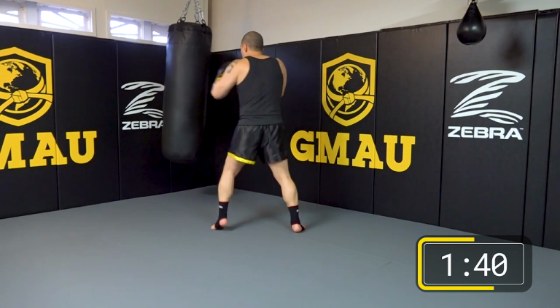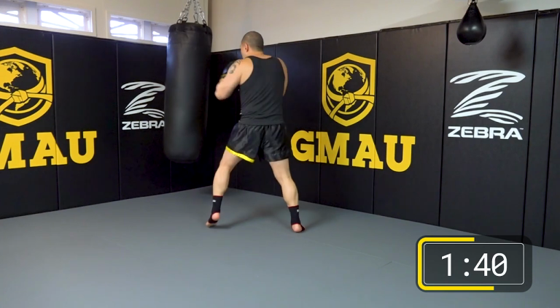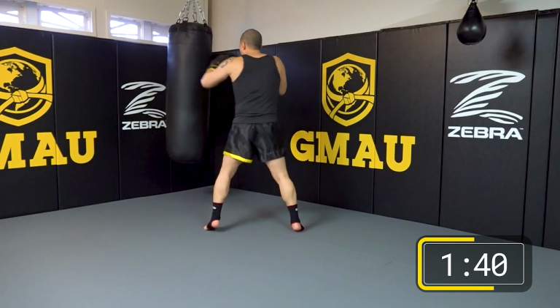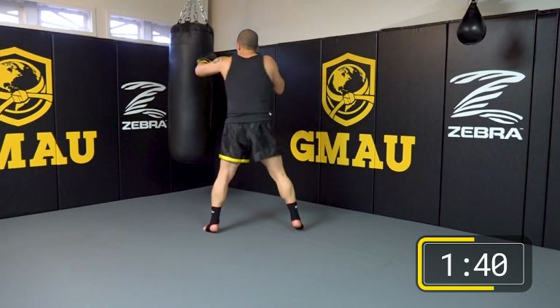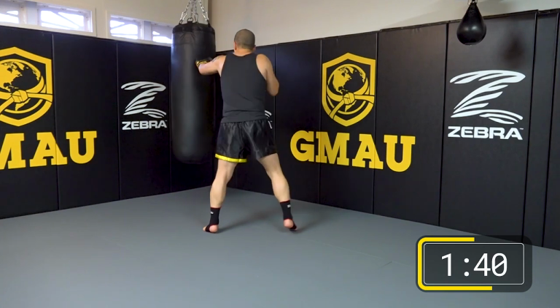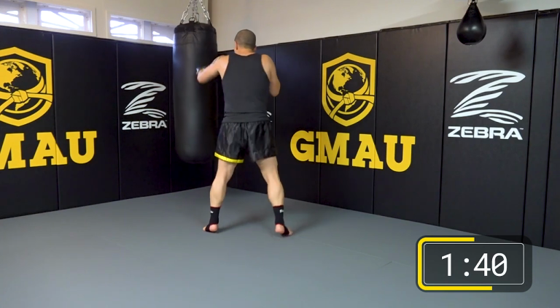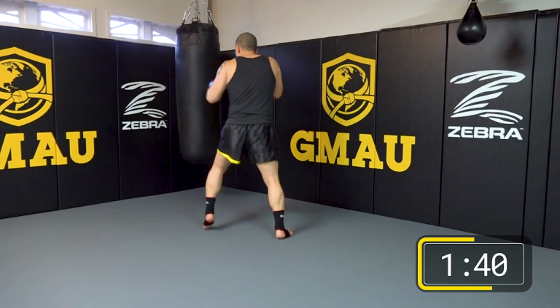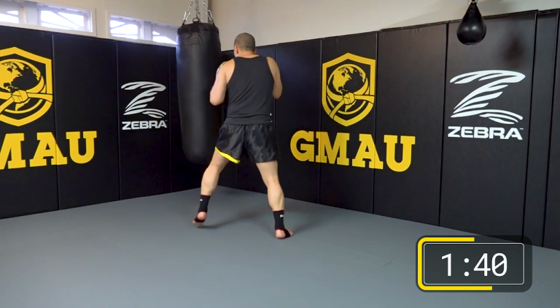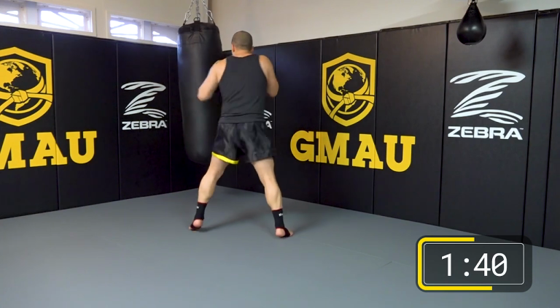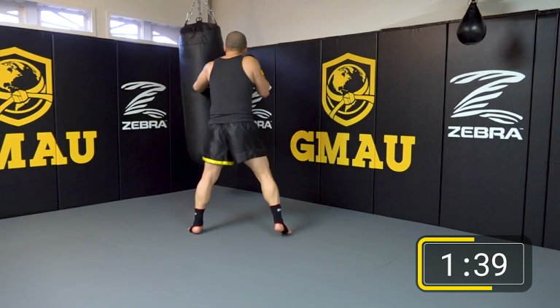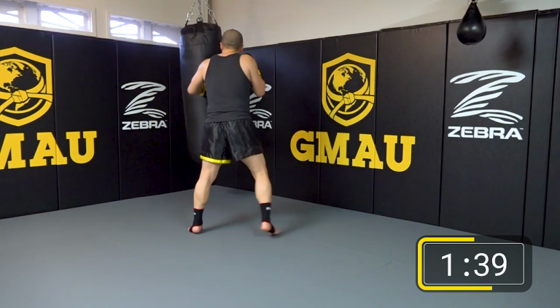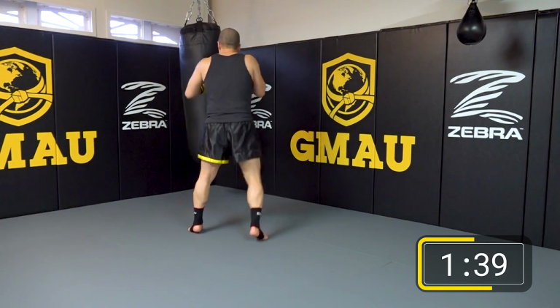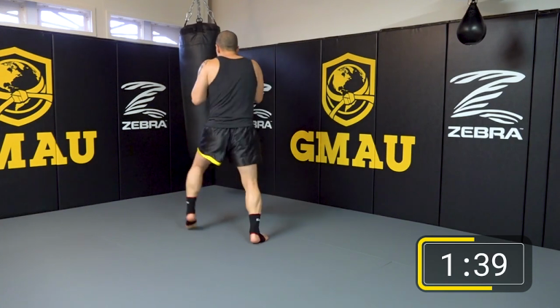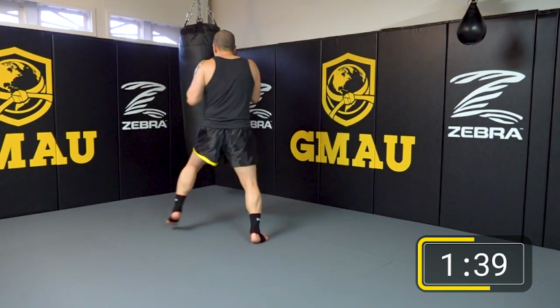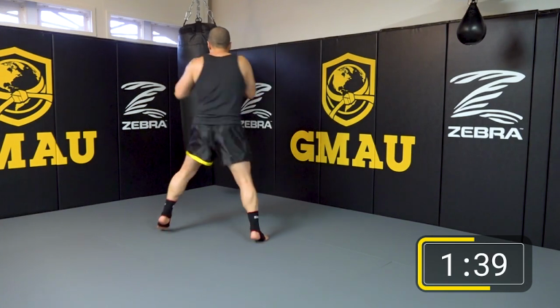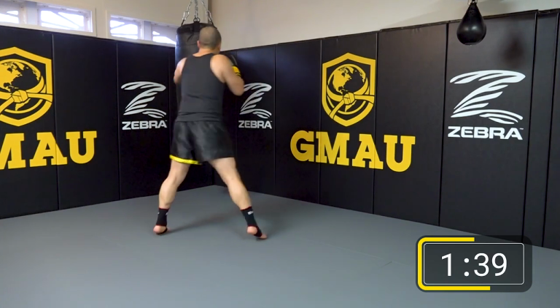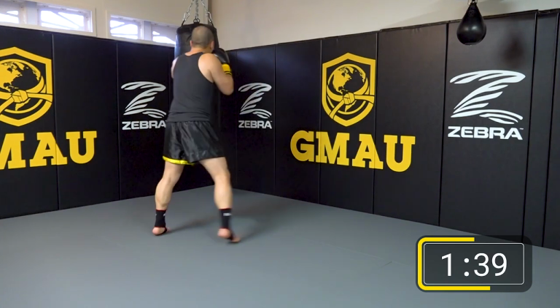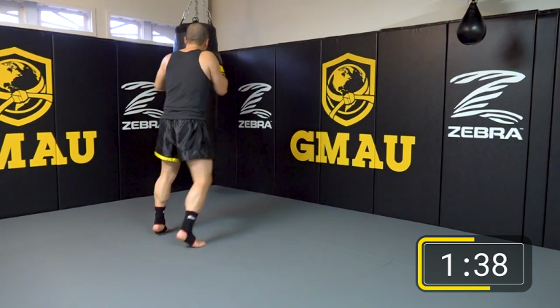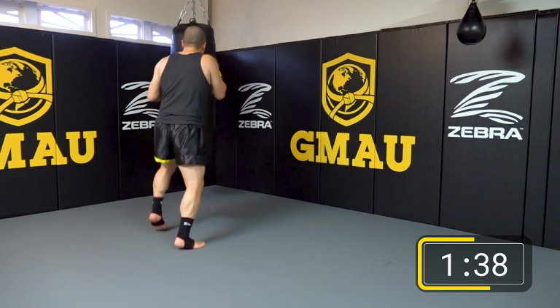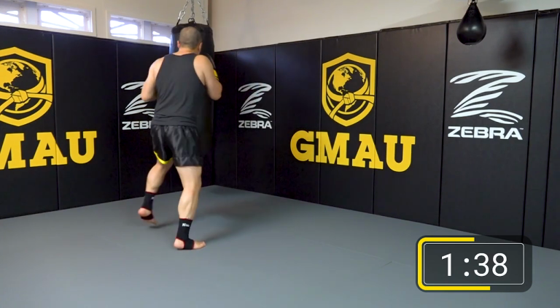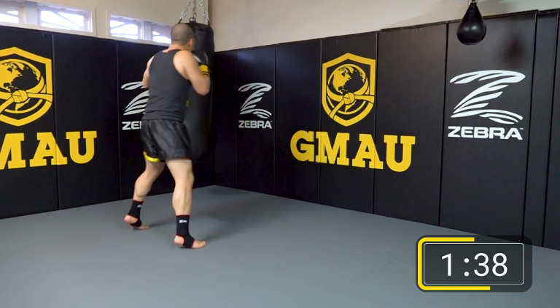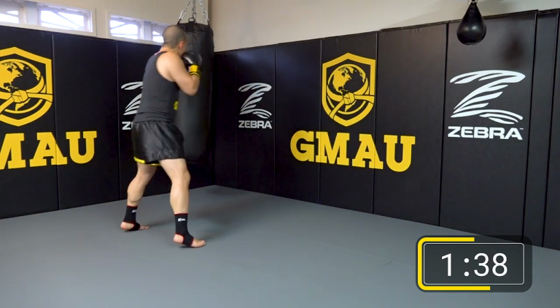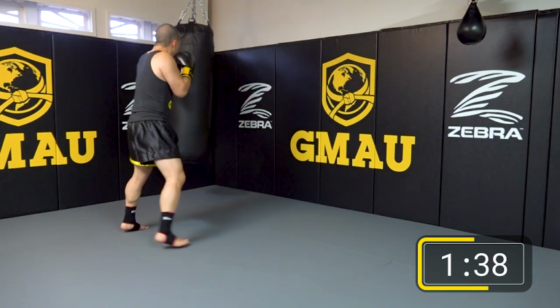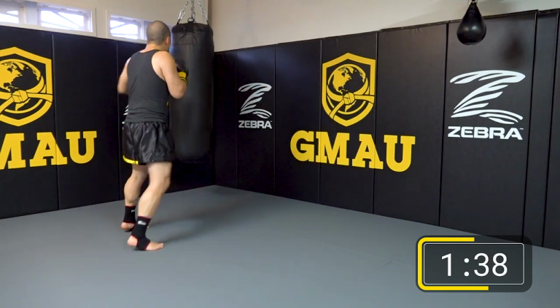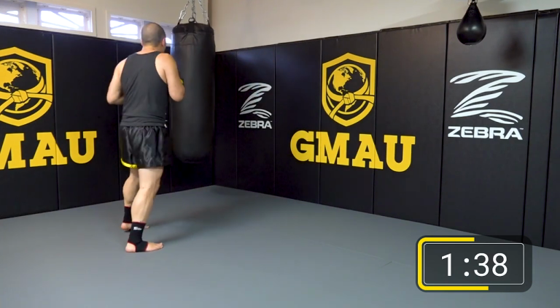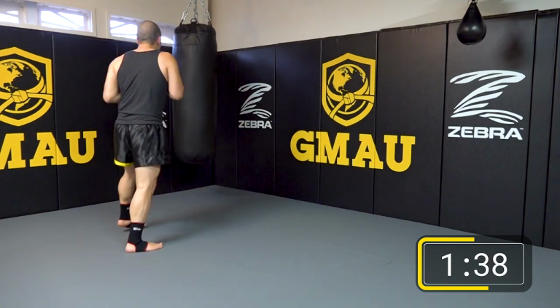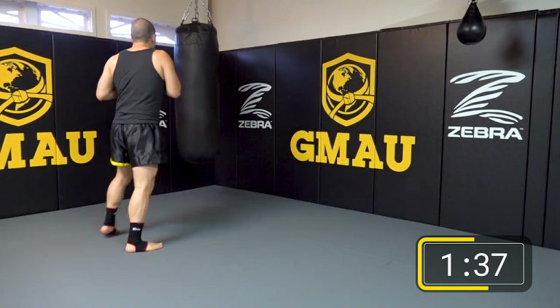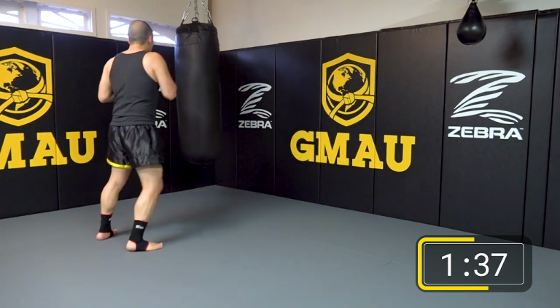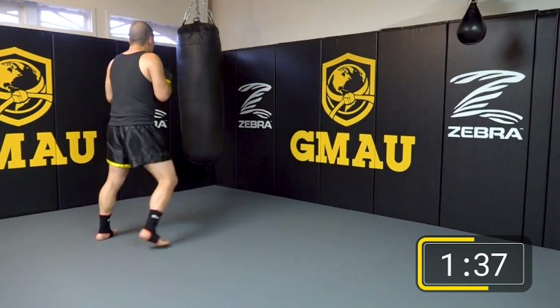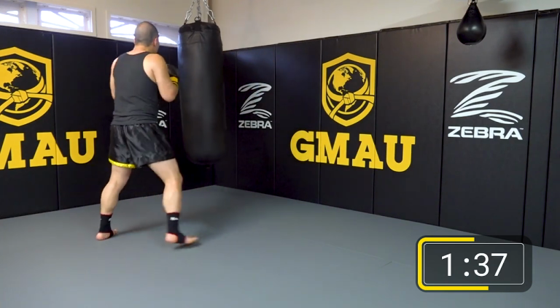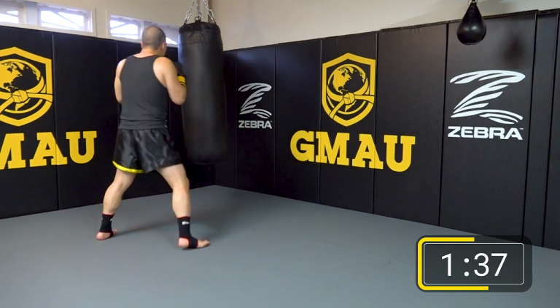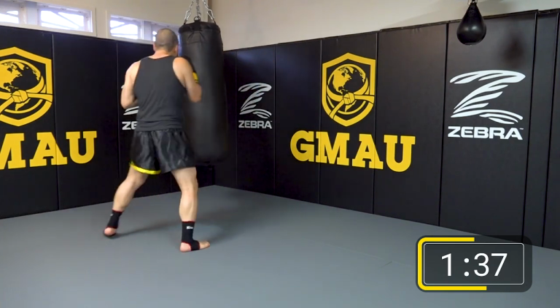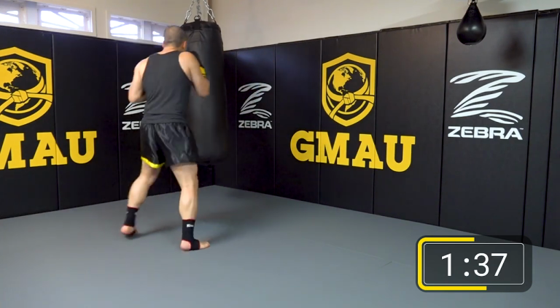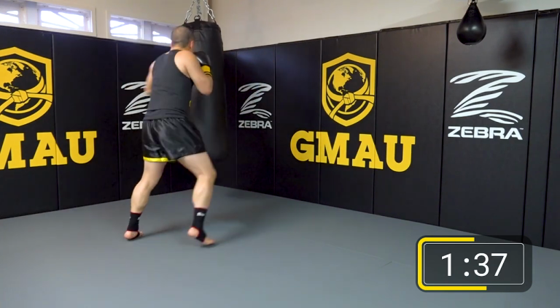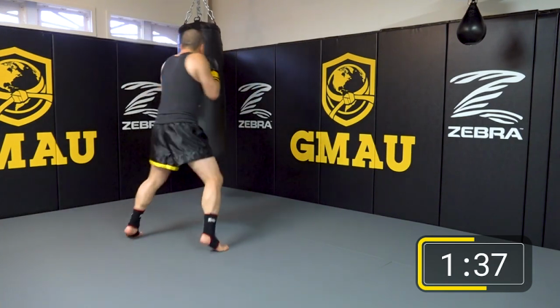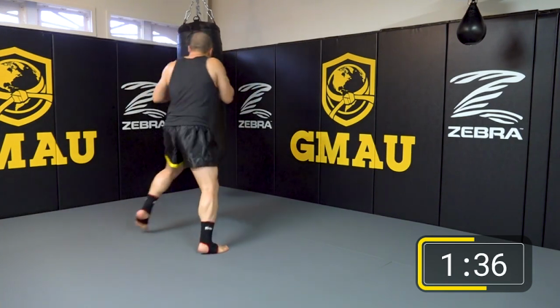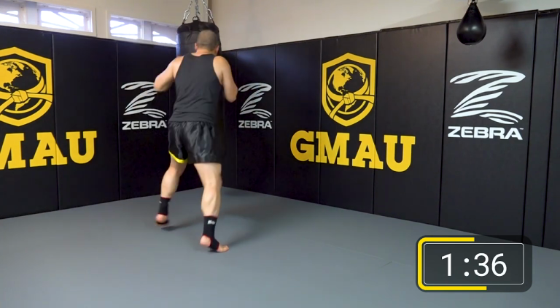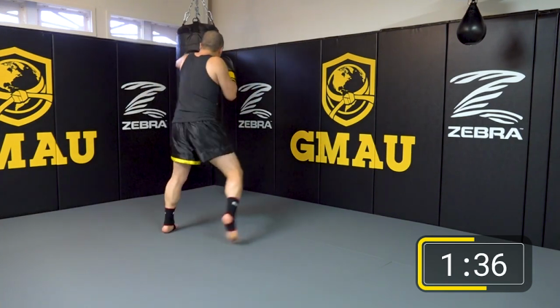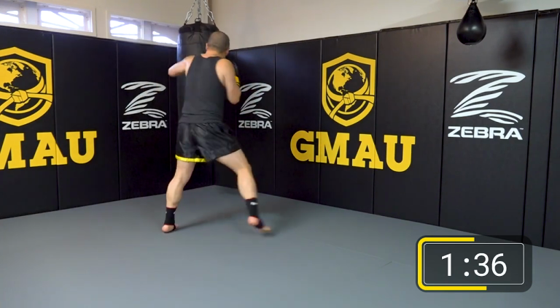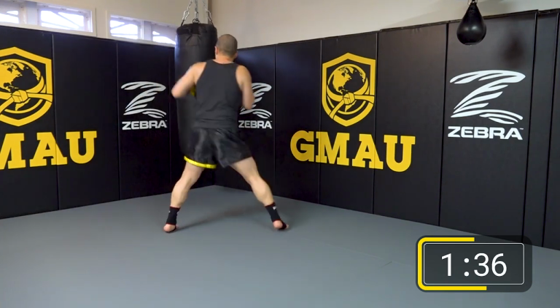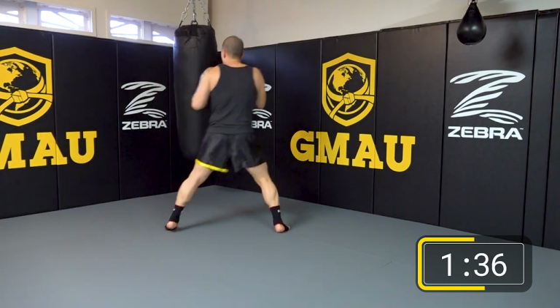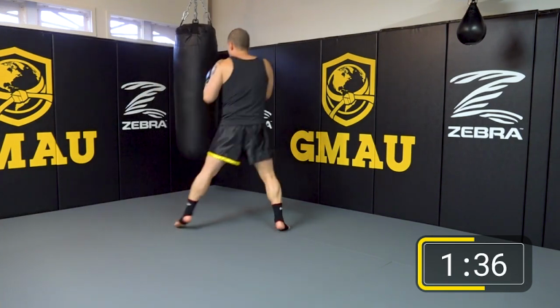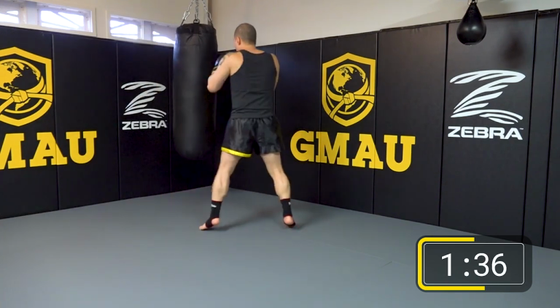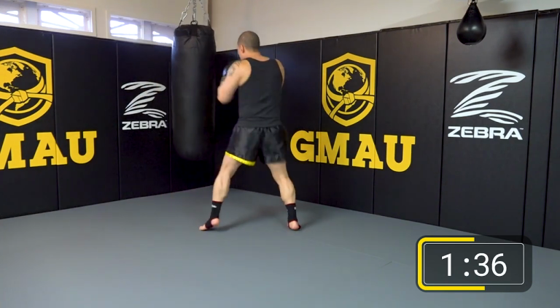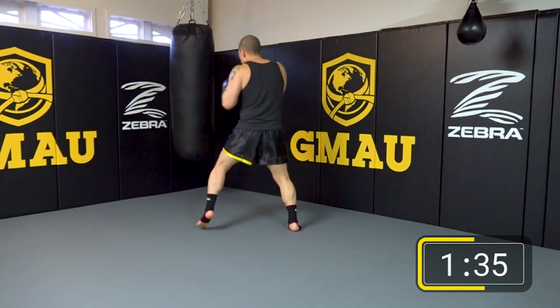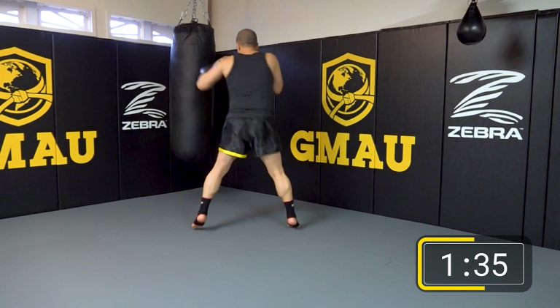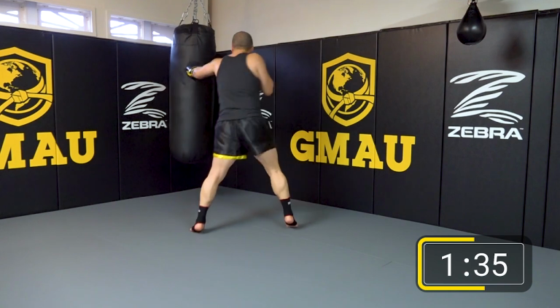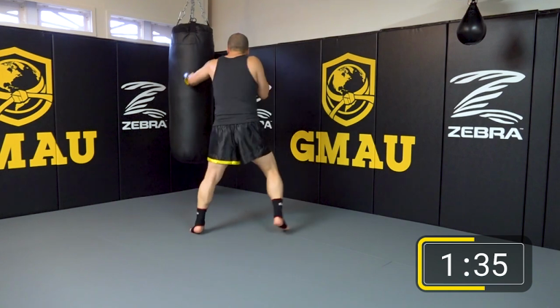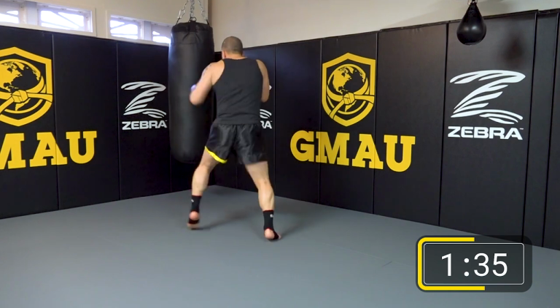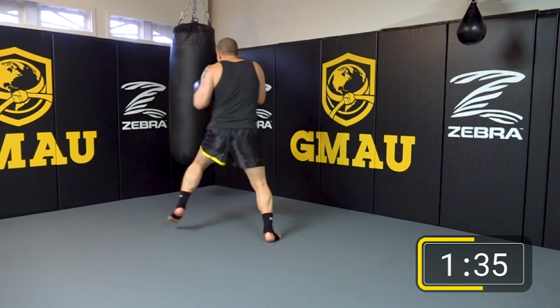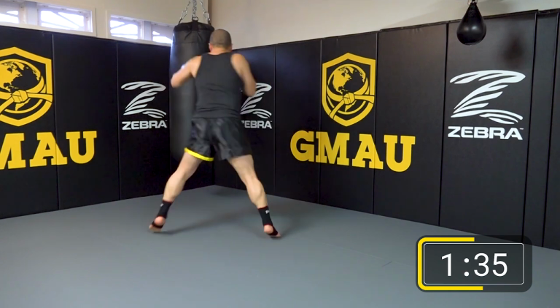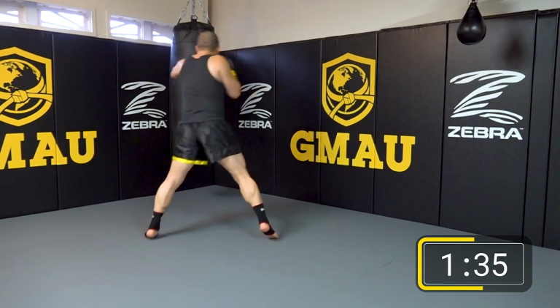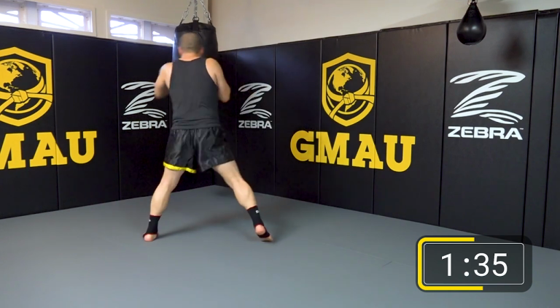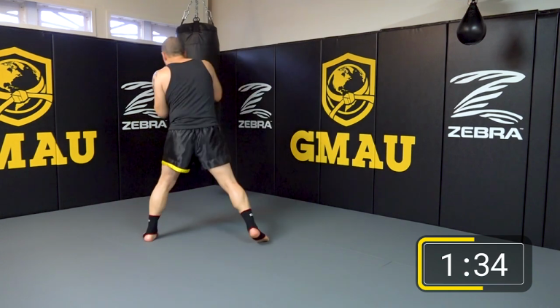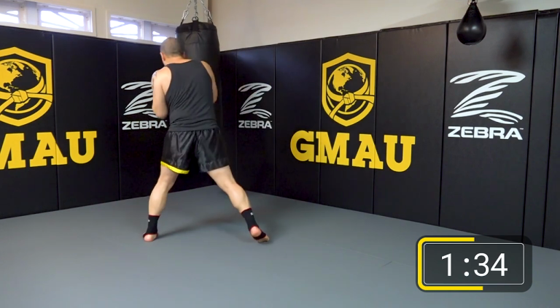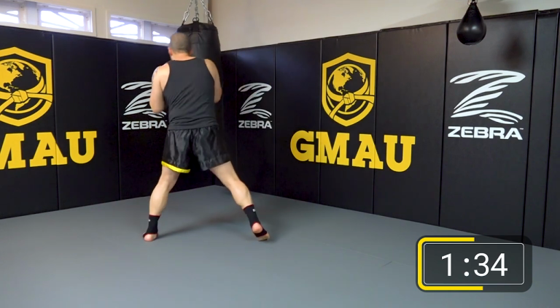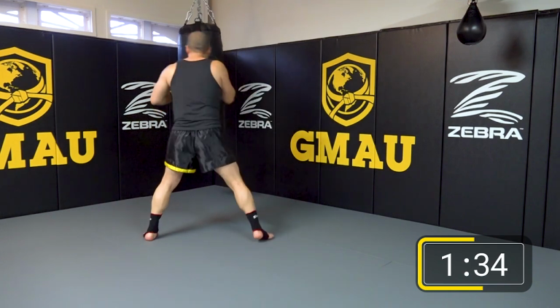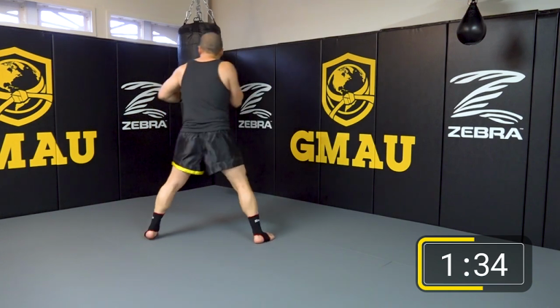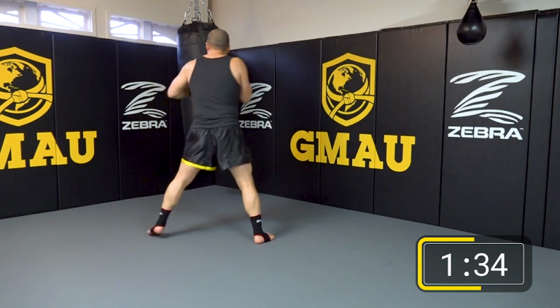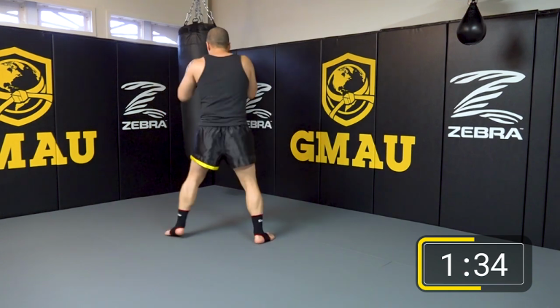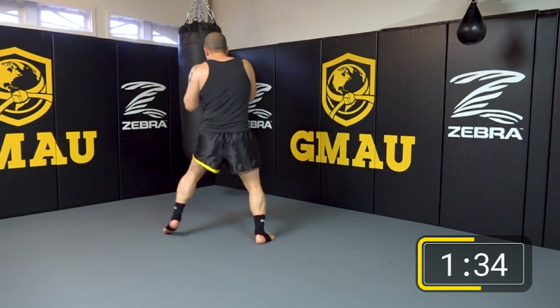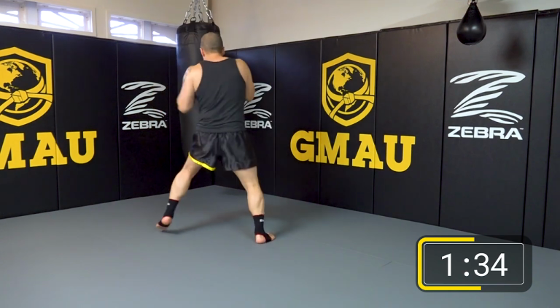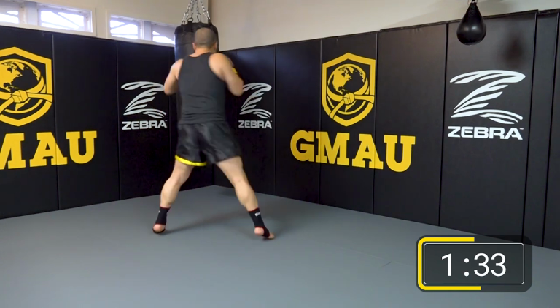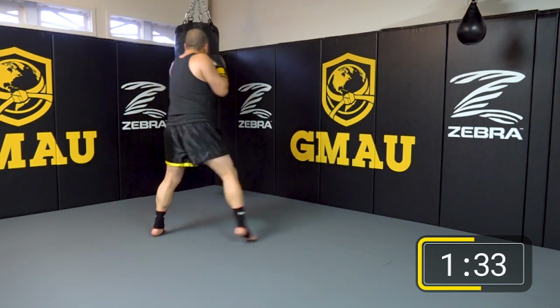Notice I'm always moving around the bag — I'm not grabbing the bag. The jab is a long range weapon. It's like I'm fencing someone, poking them with a stick. So I'm maintaining a safe distance and probing at the bag, probing at my target, probing at my opponent — waiting for an opening or using the jab to set up something else. Most of these combinations and power tricks are going to be set up from the jab.